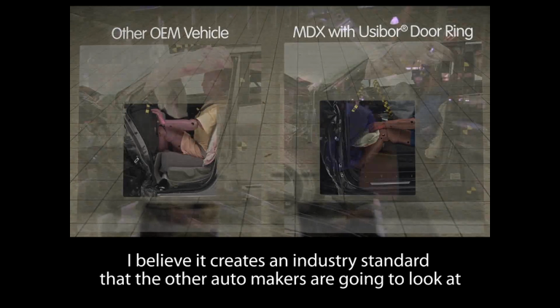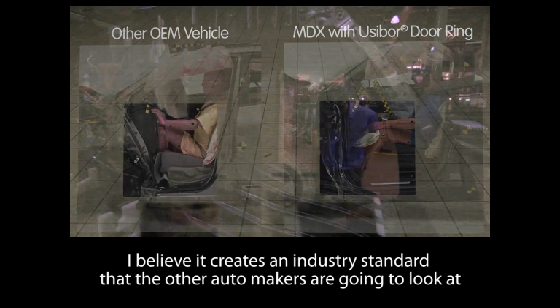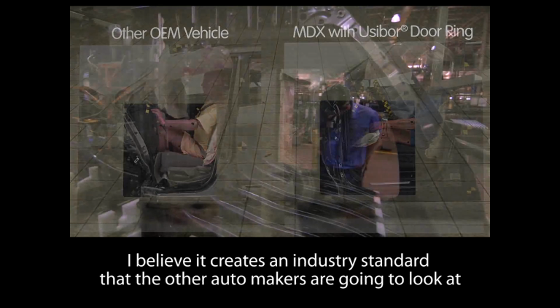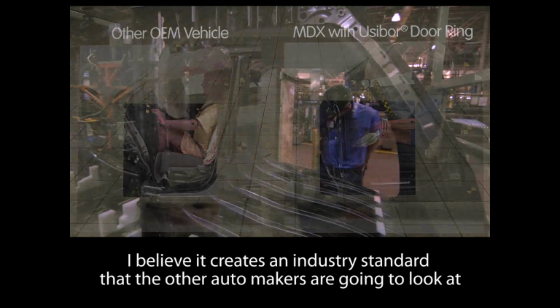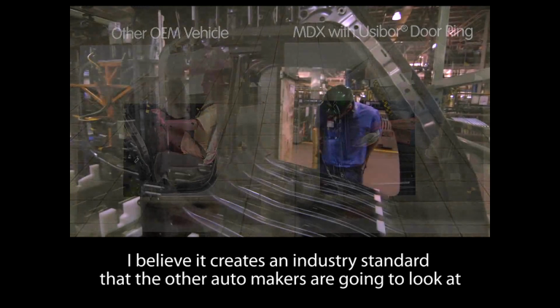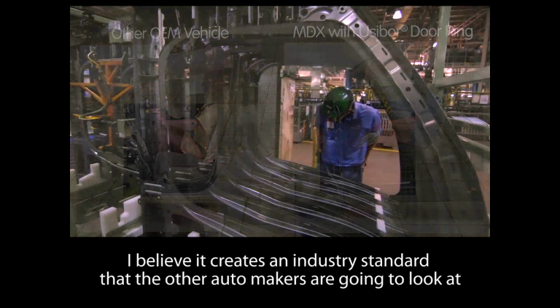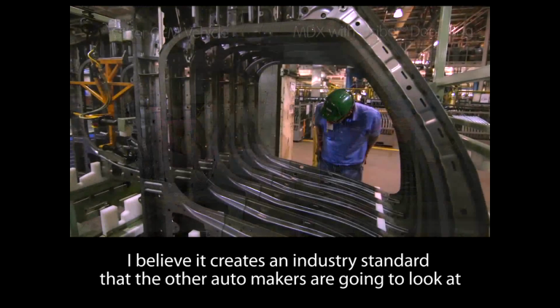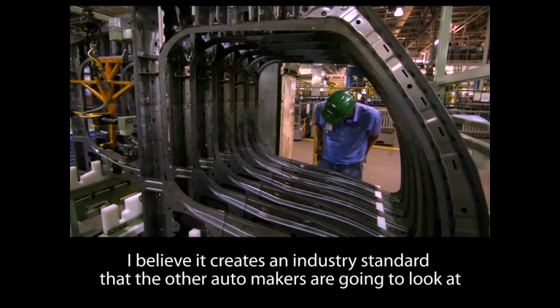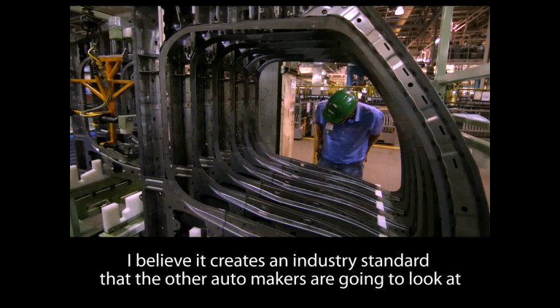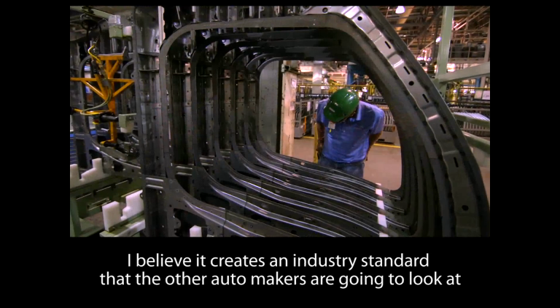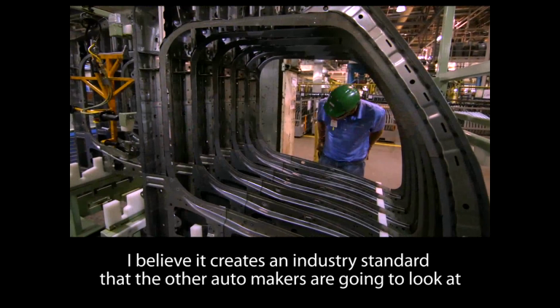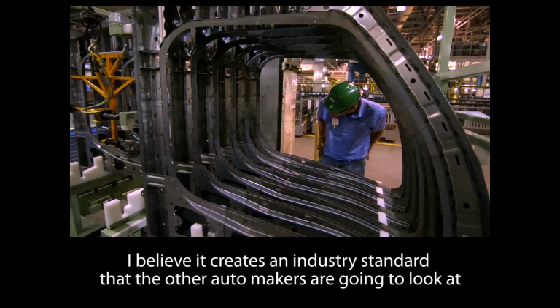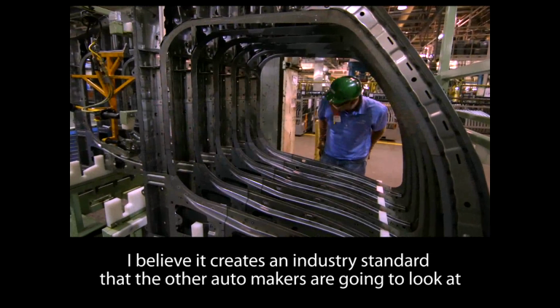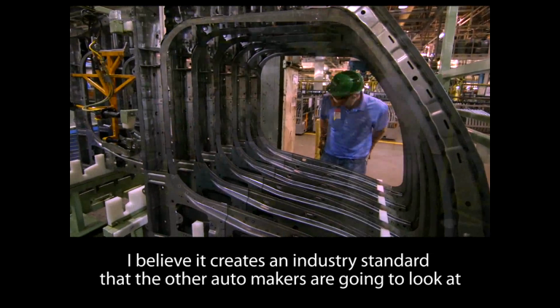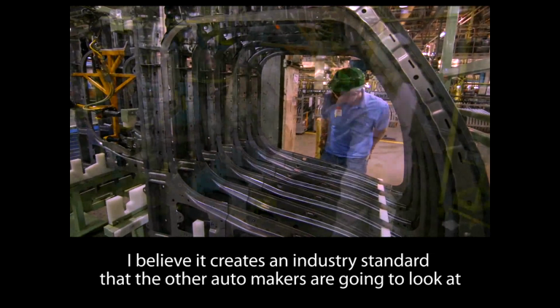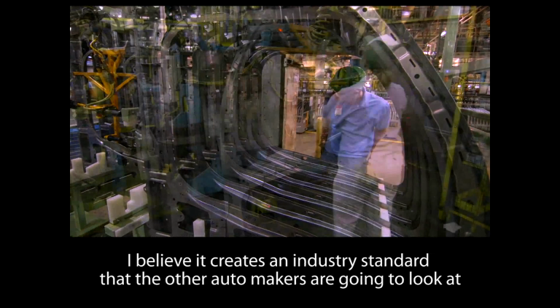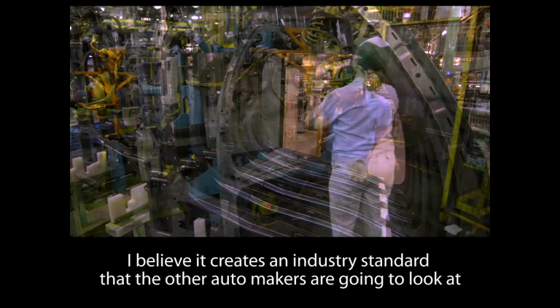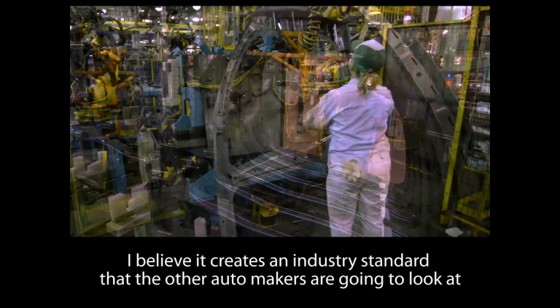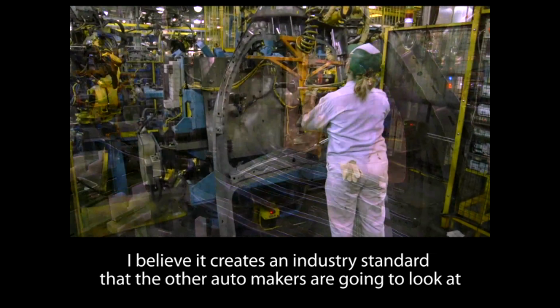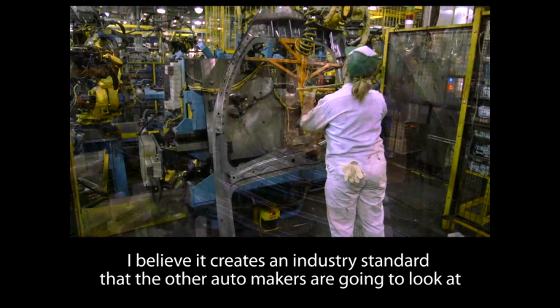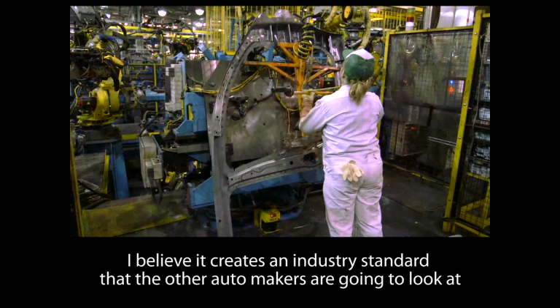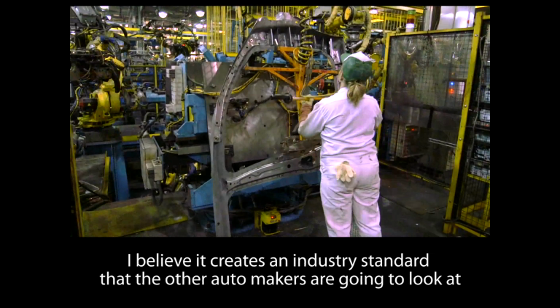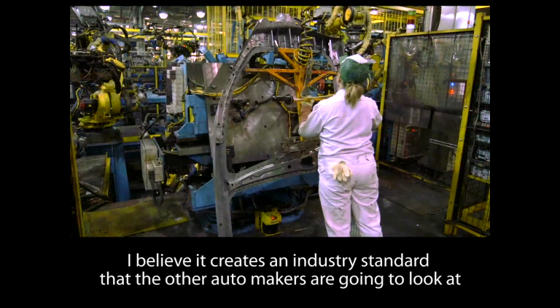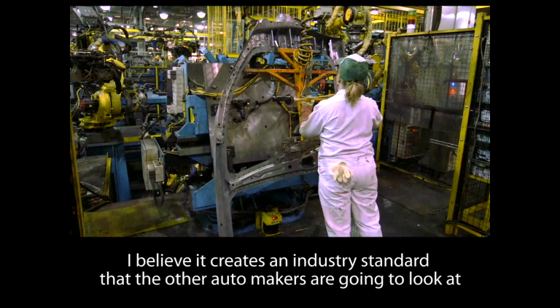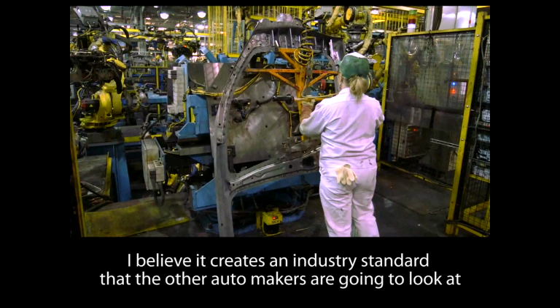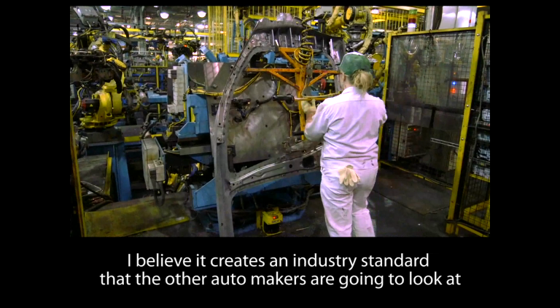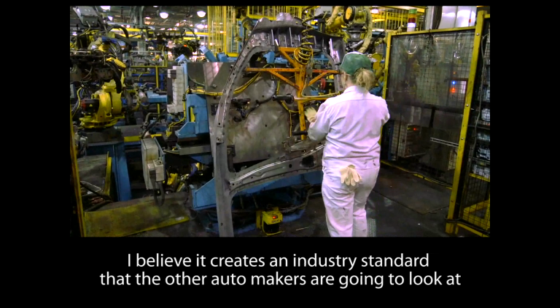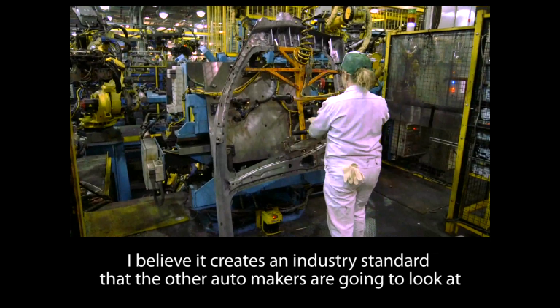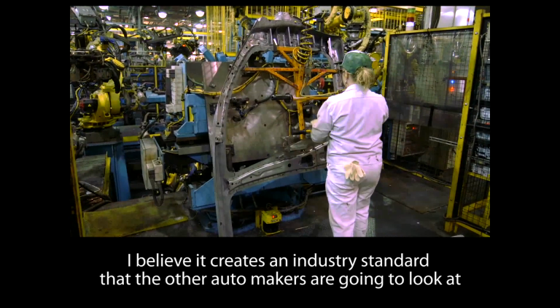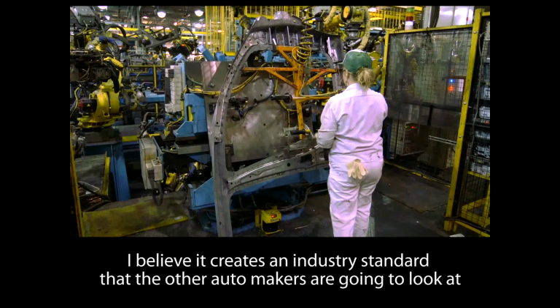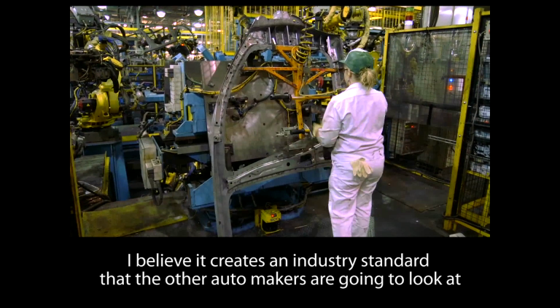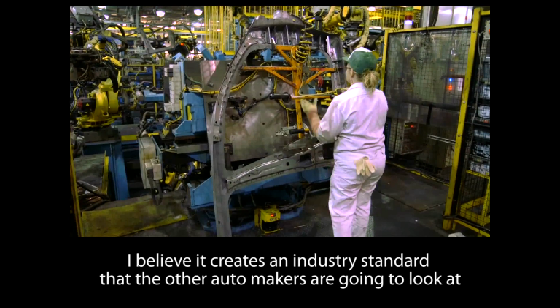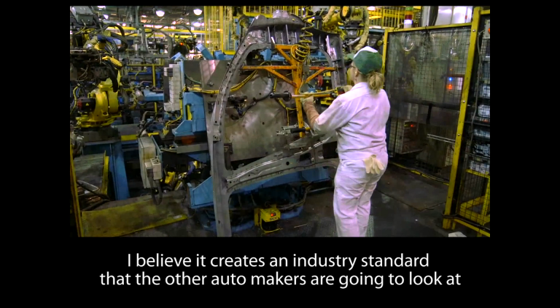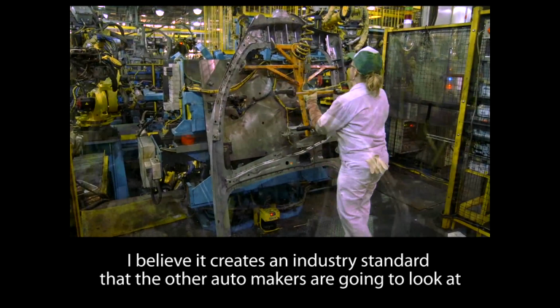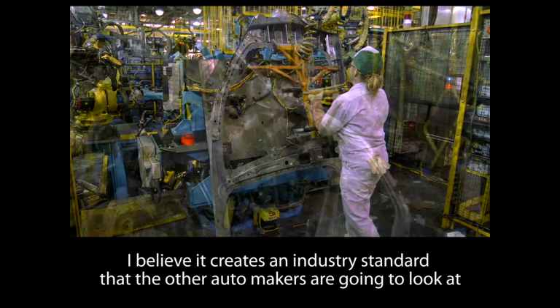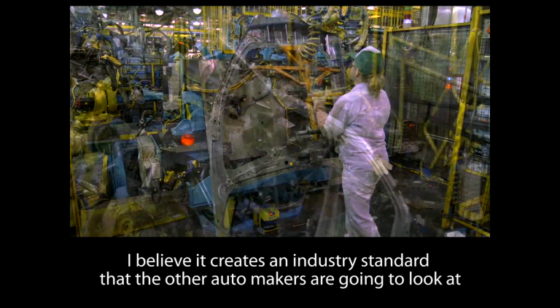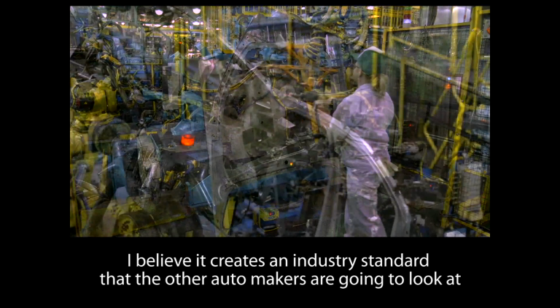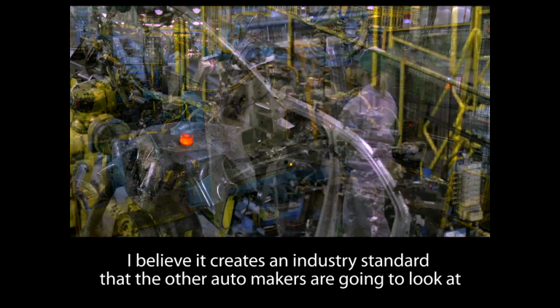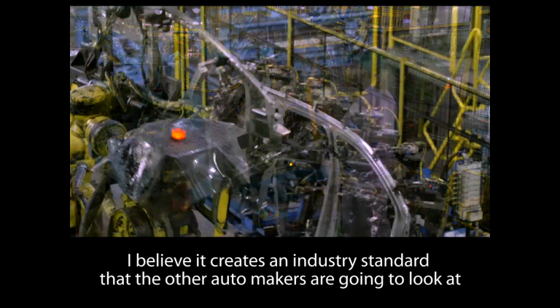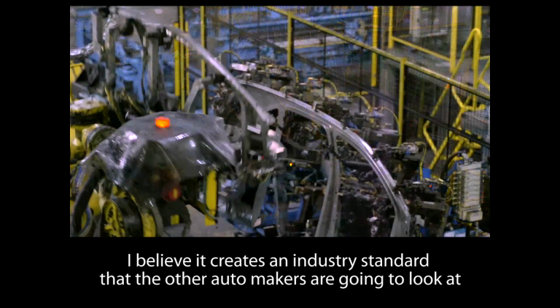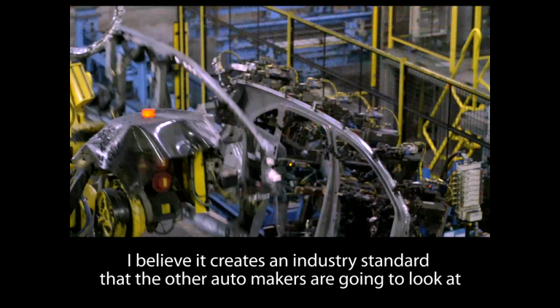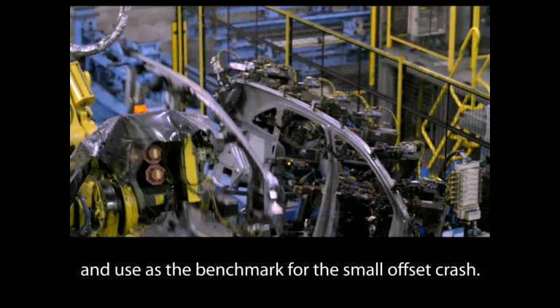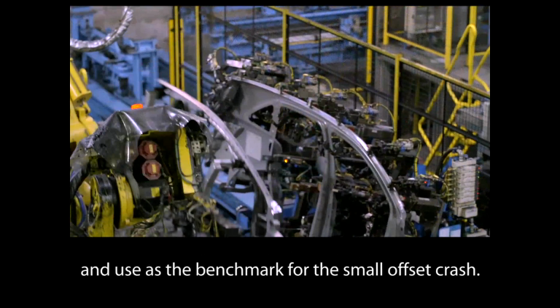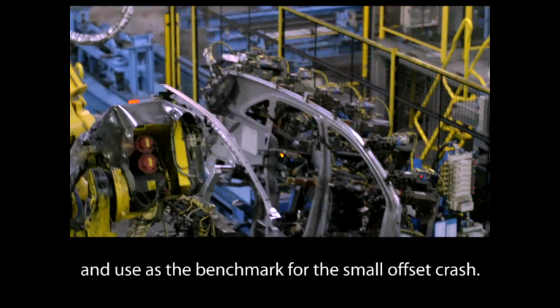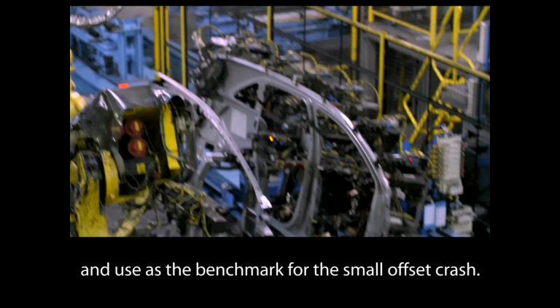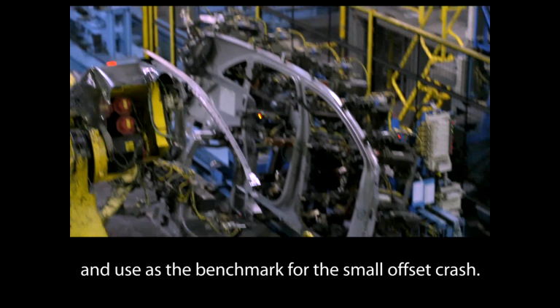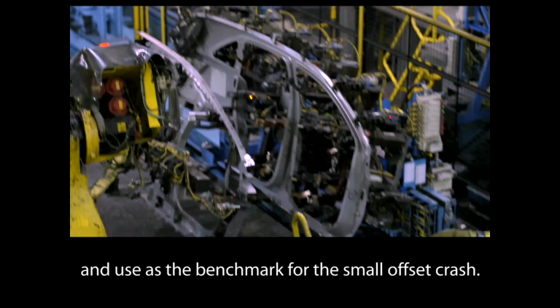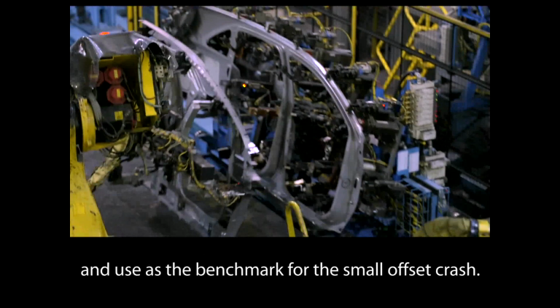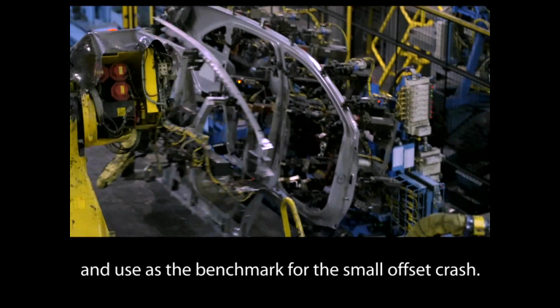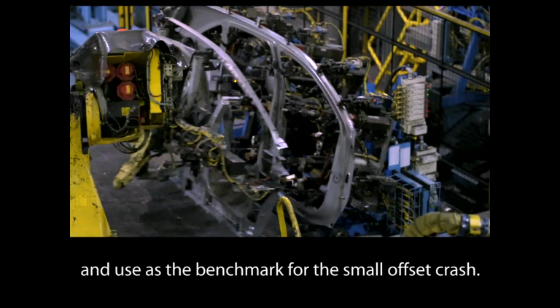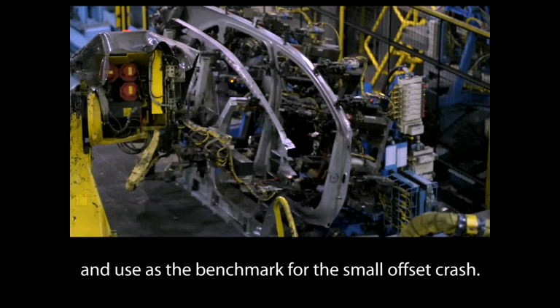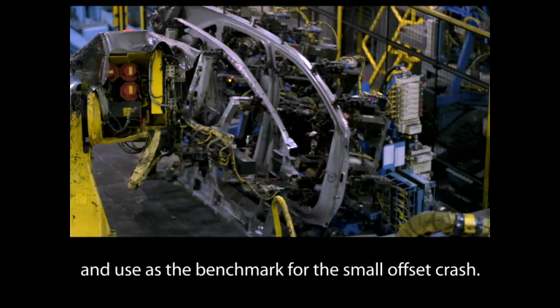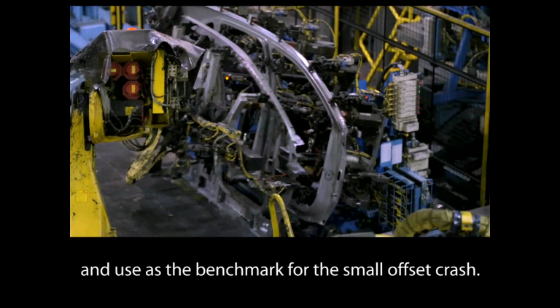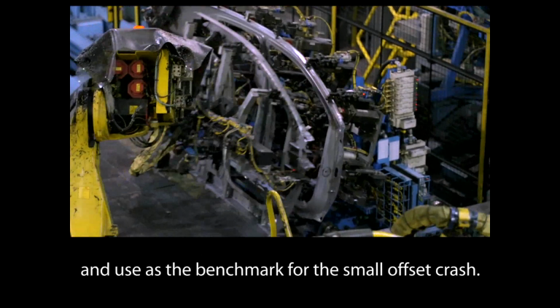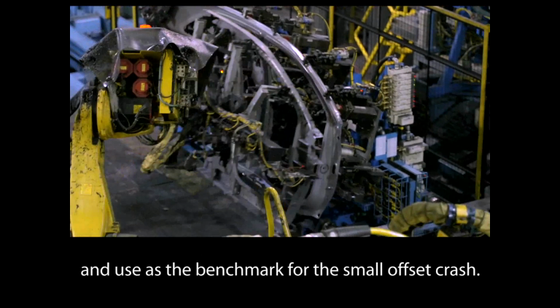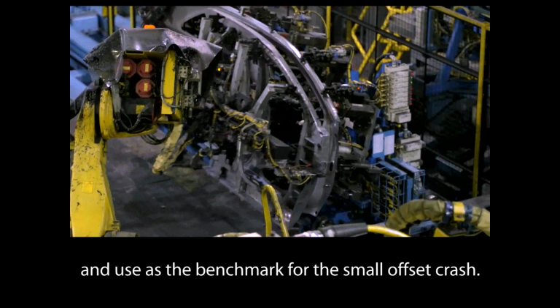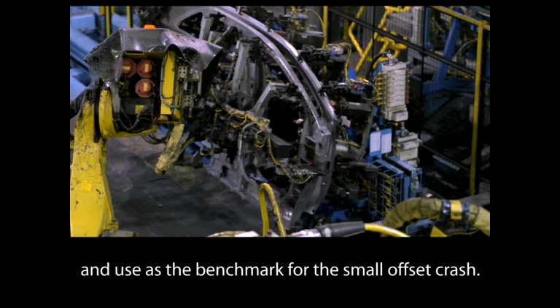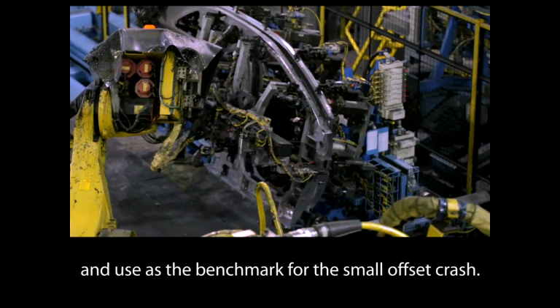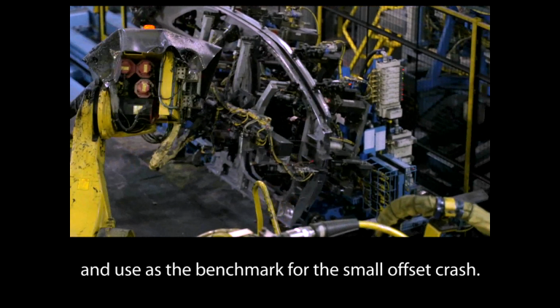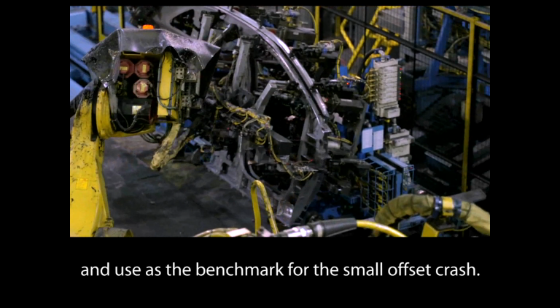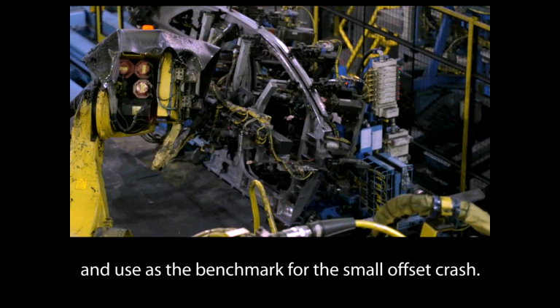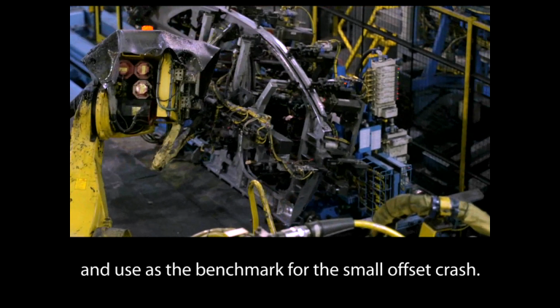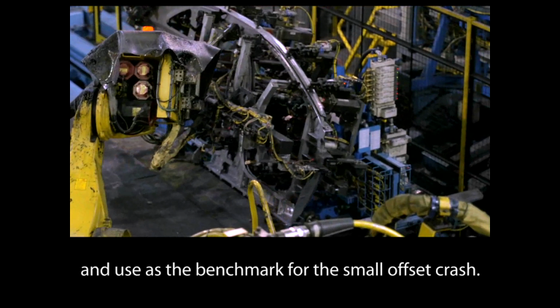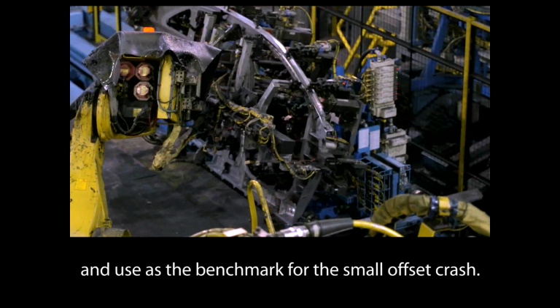I believe it creates an industry standard that other automakers are going to look at and use as the benchmark for the small offset crash.